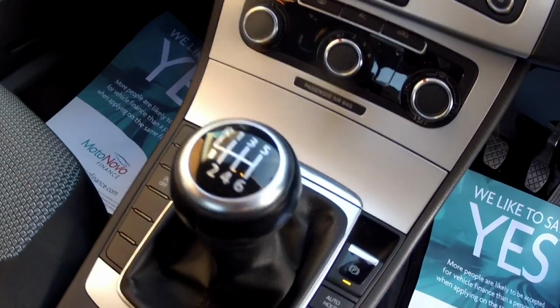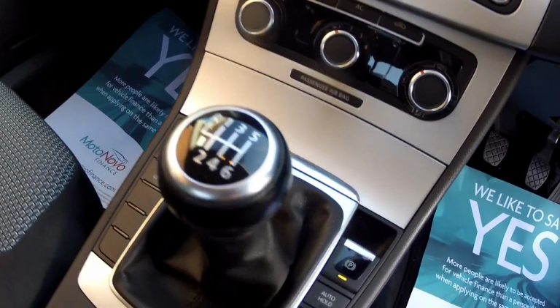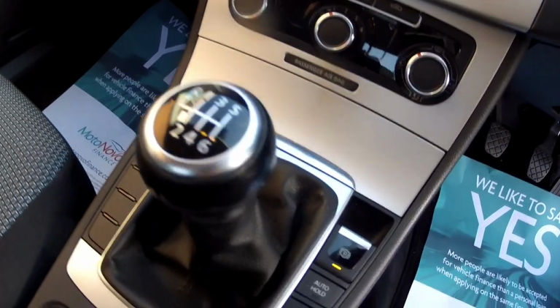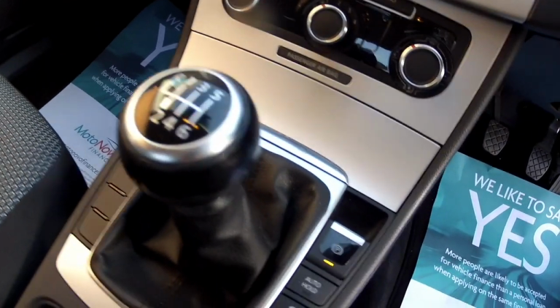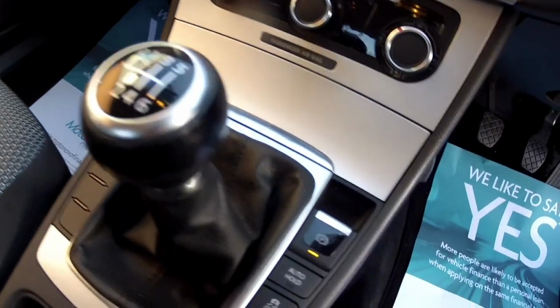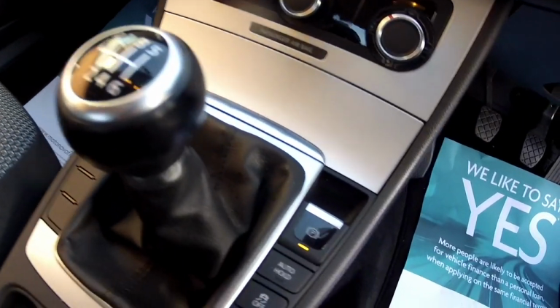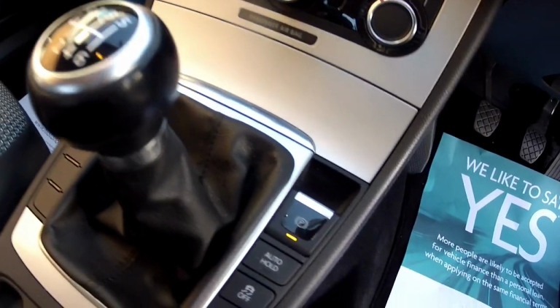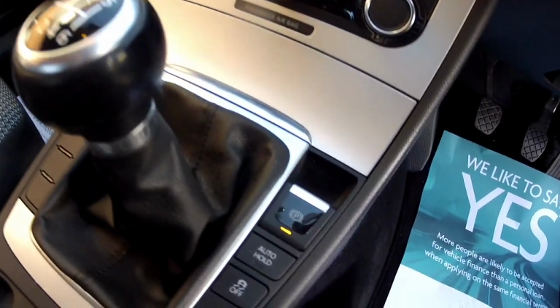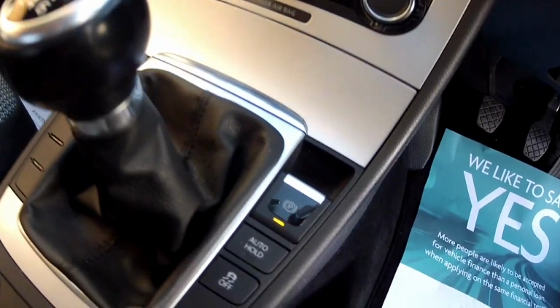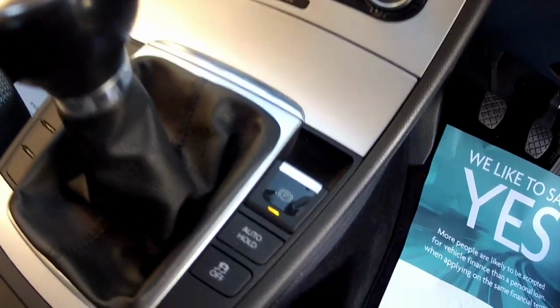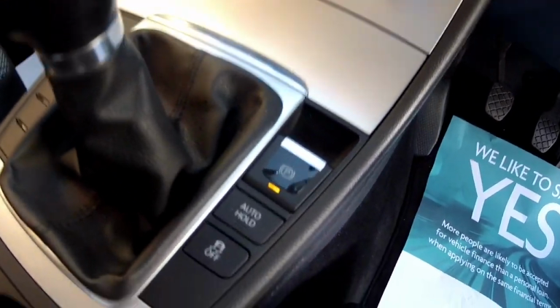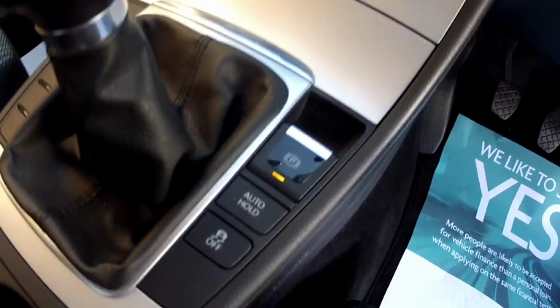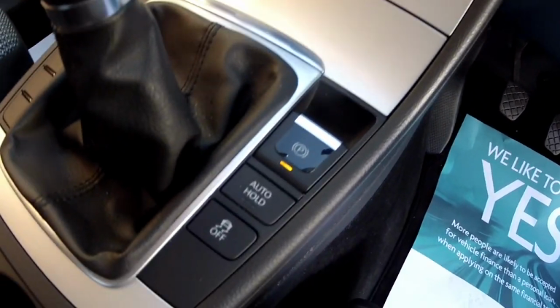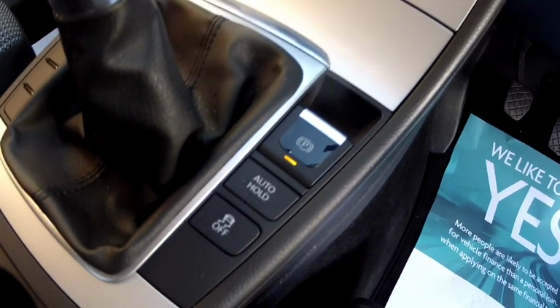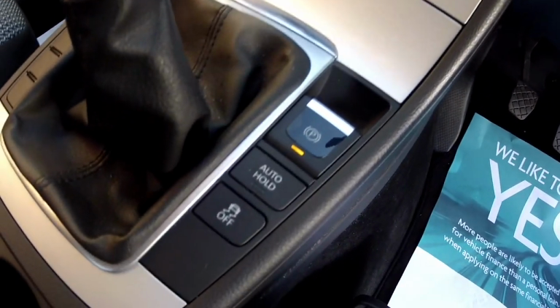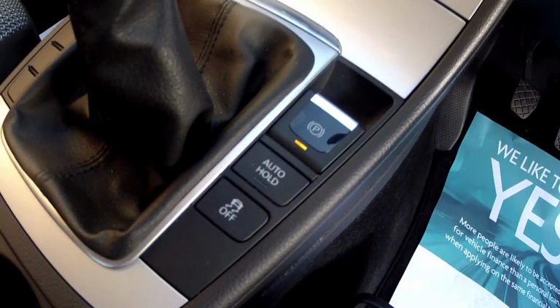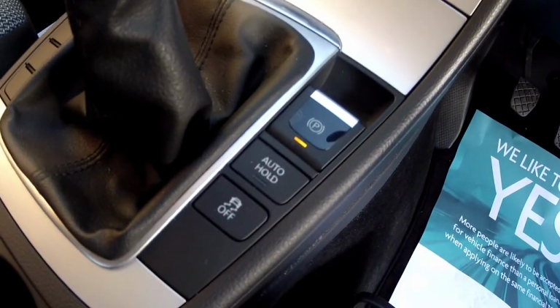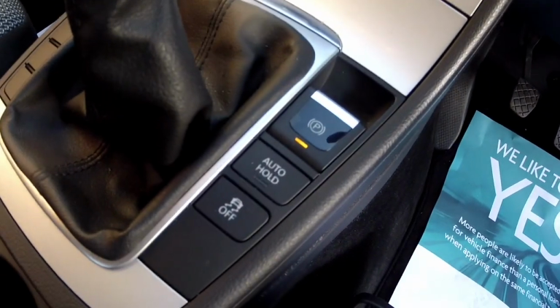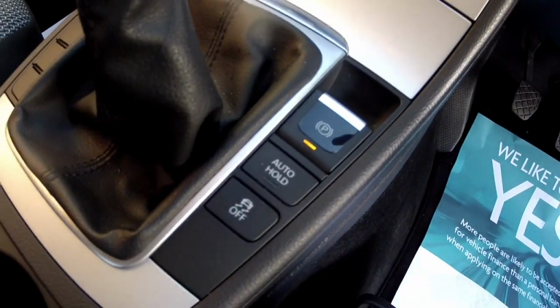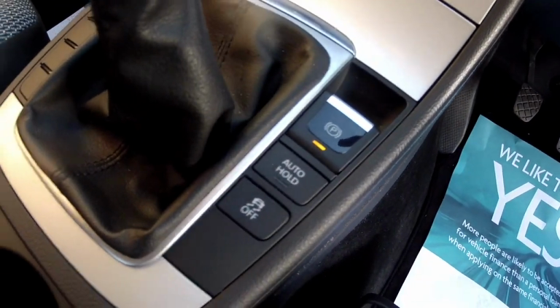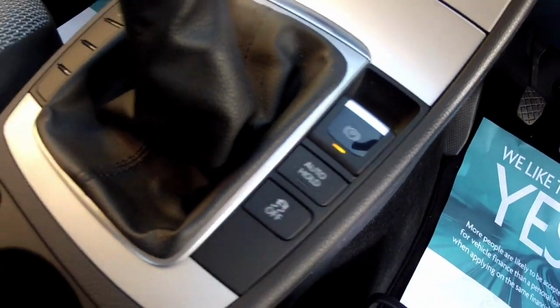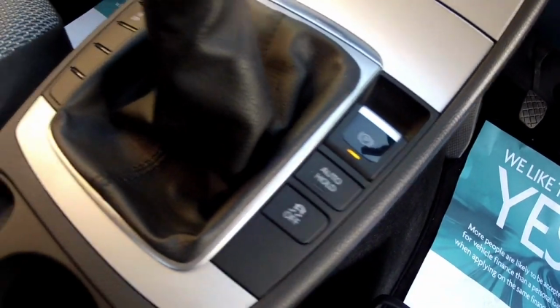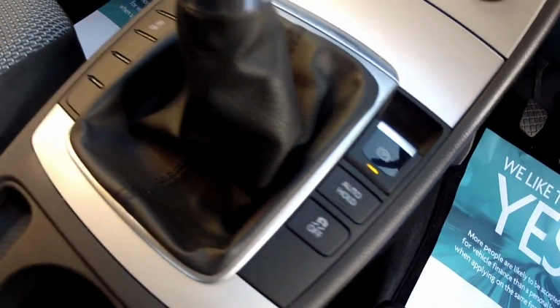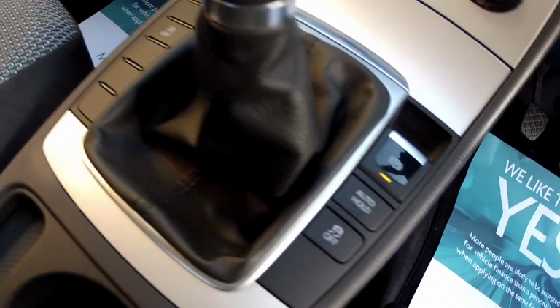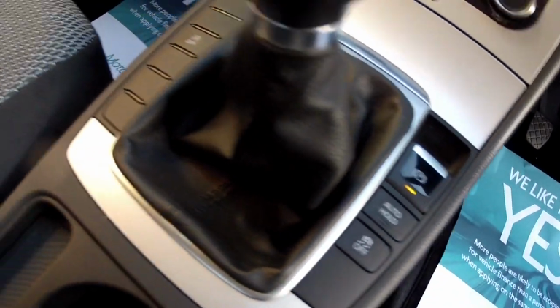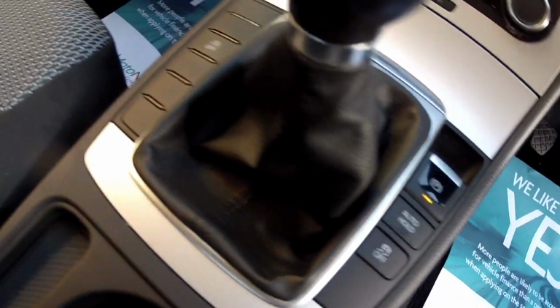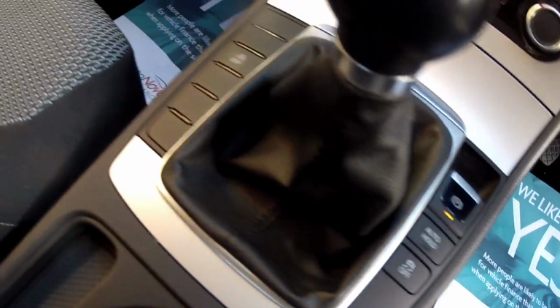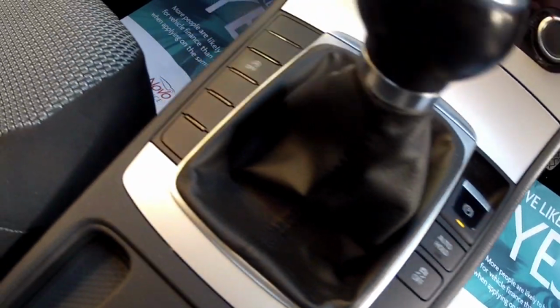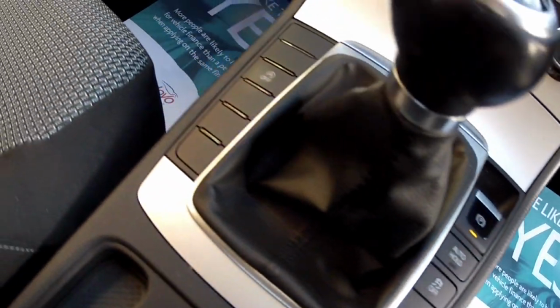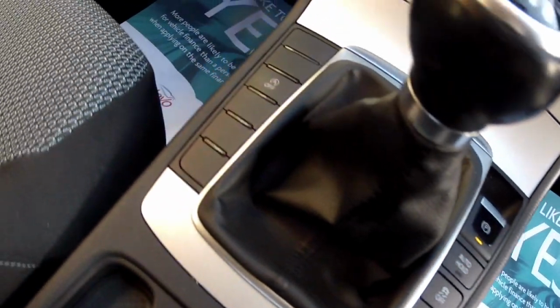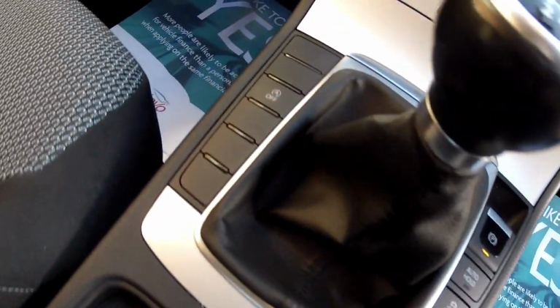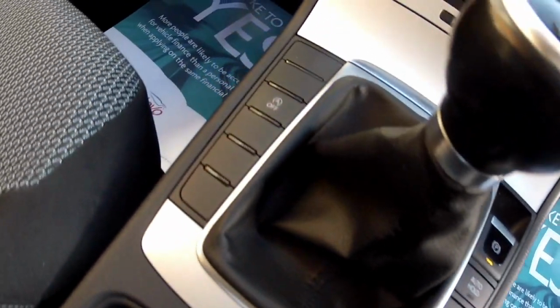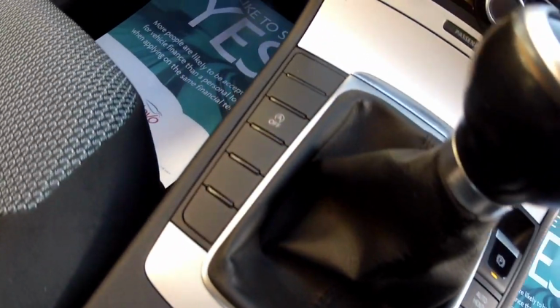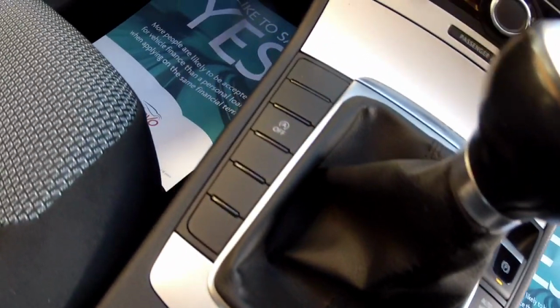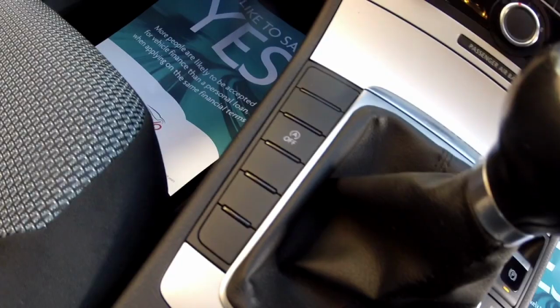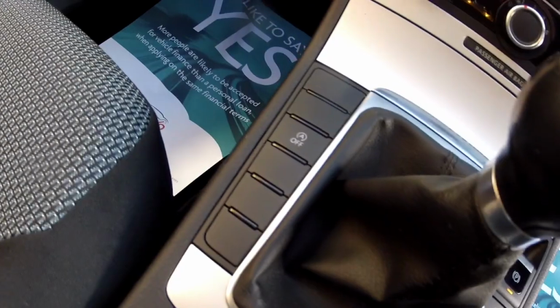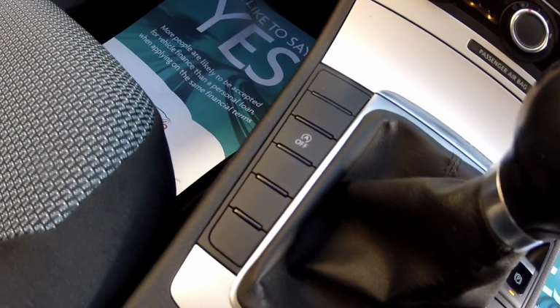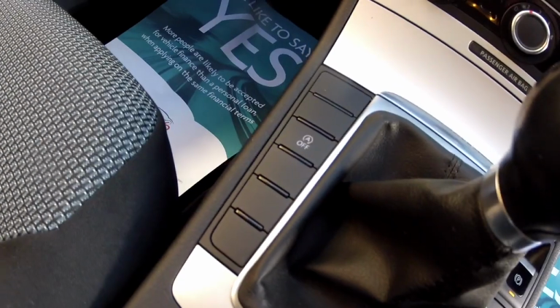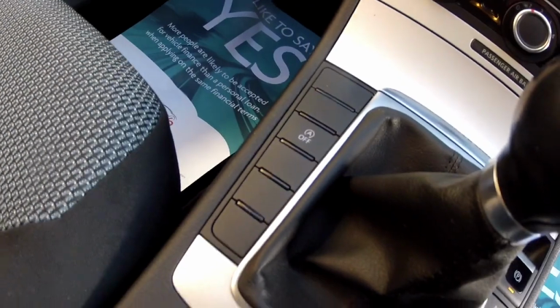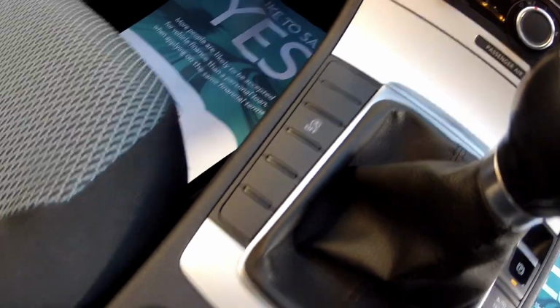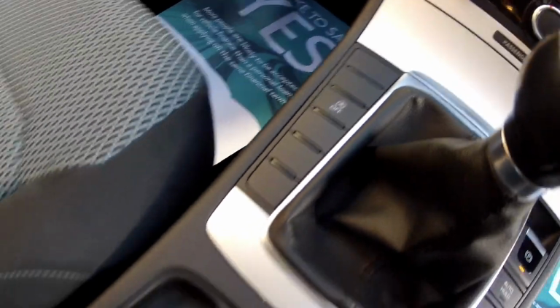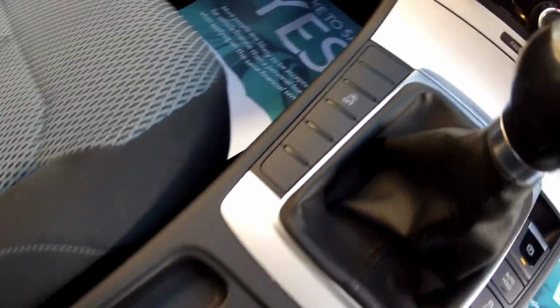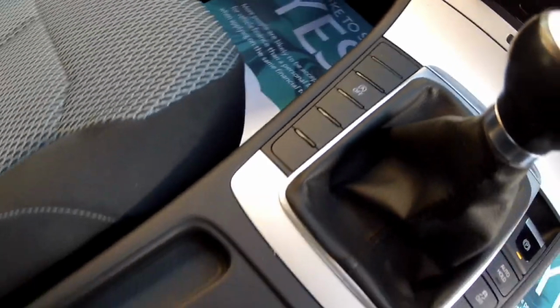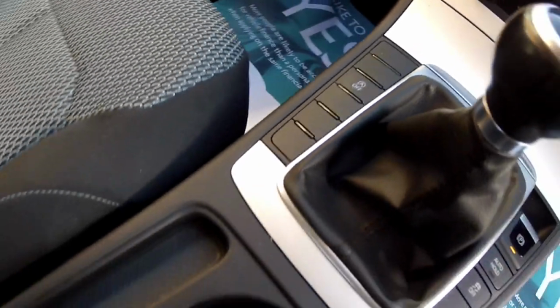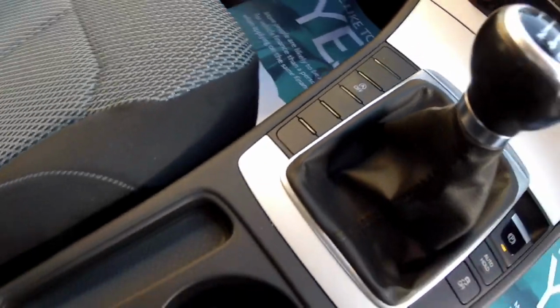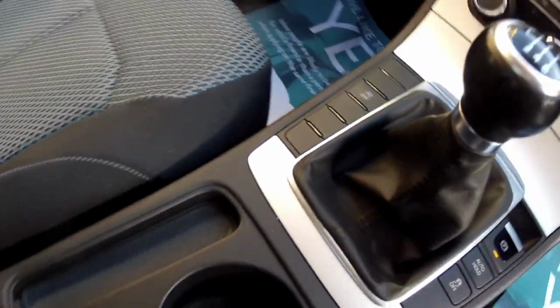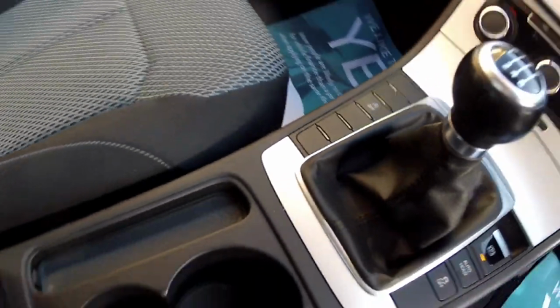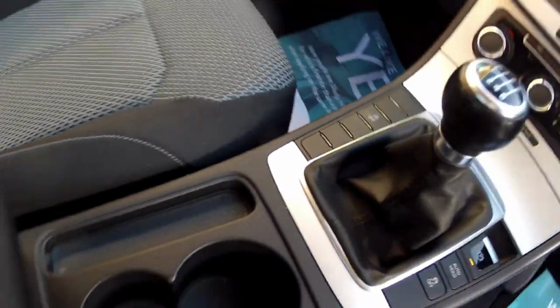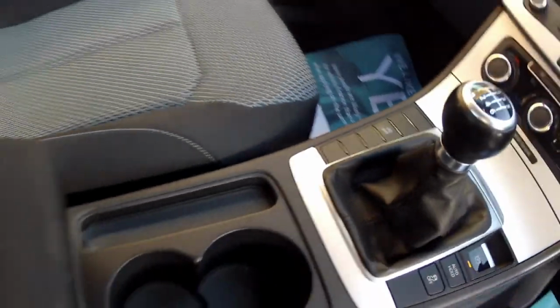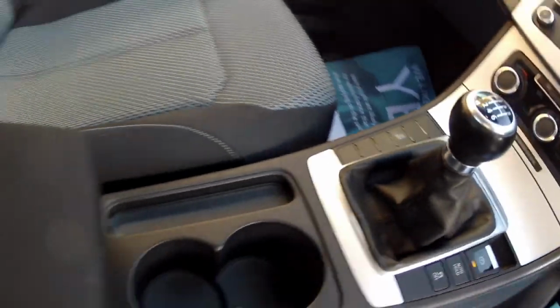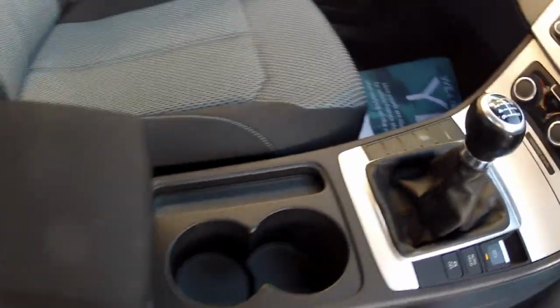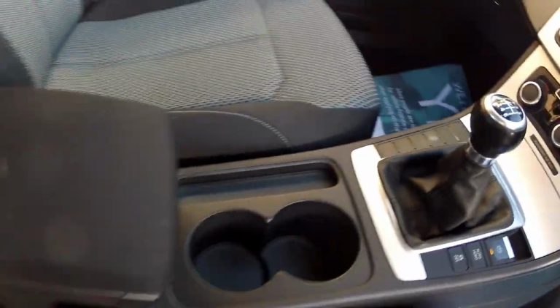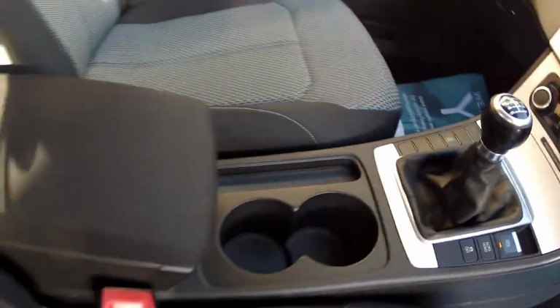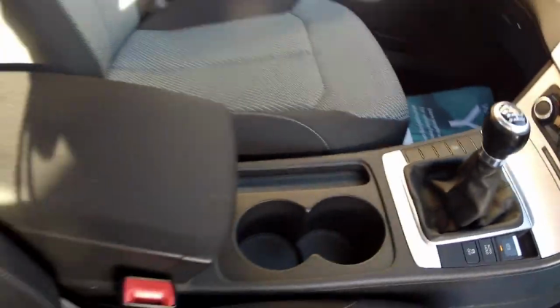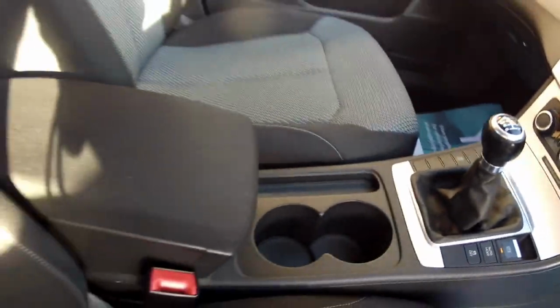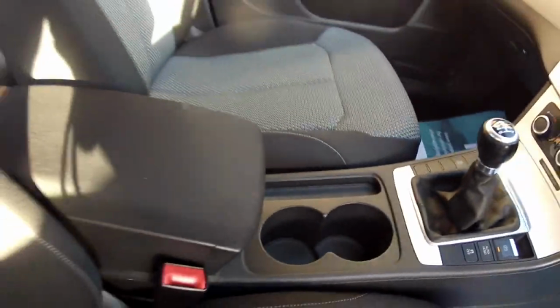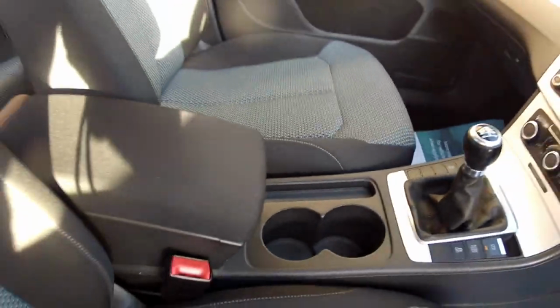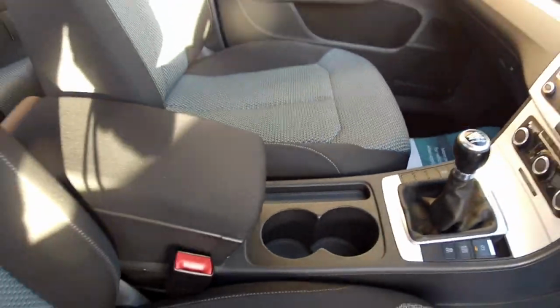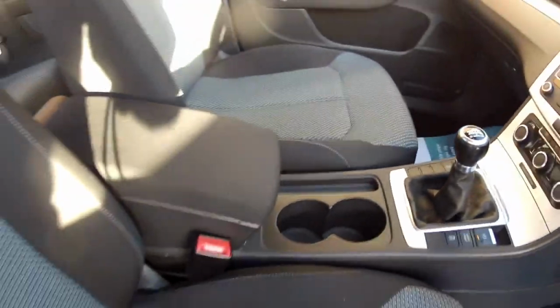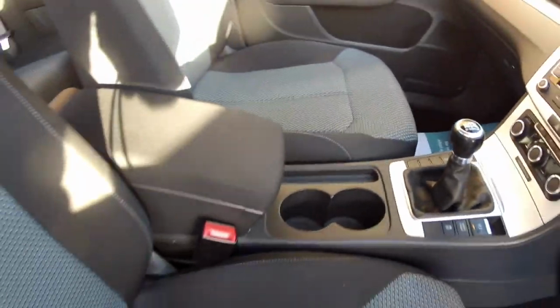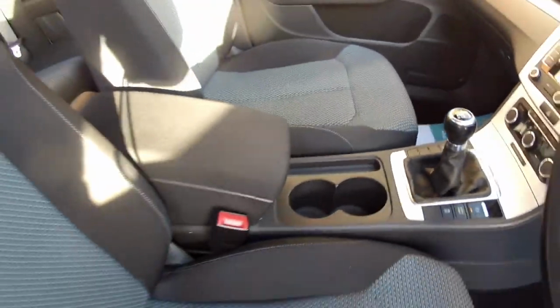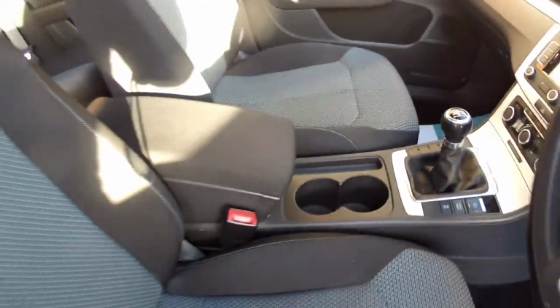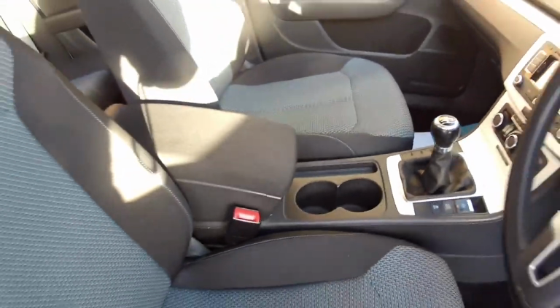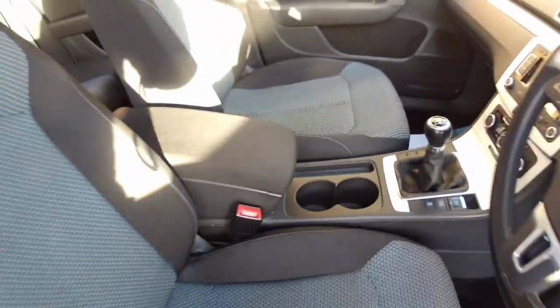It's a 6 speed double overdrive gearbox. We've got hill hold assist and it's got the start-stop function.